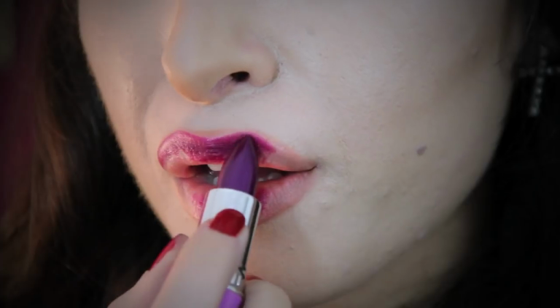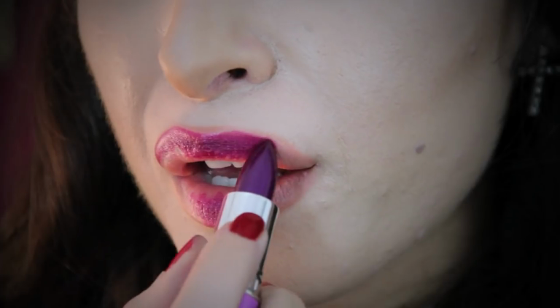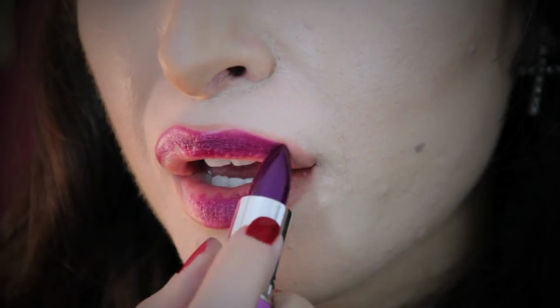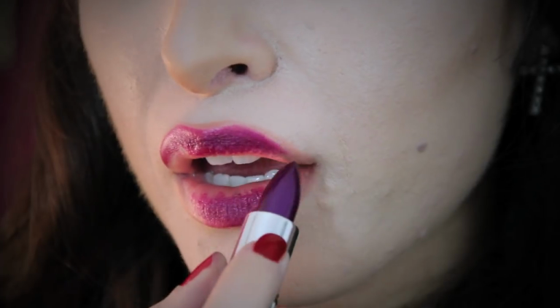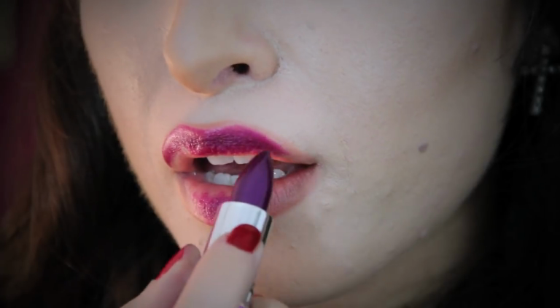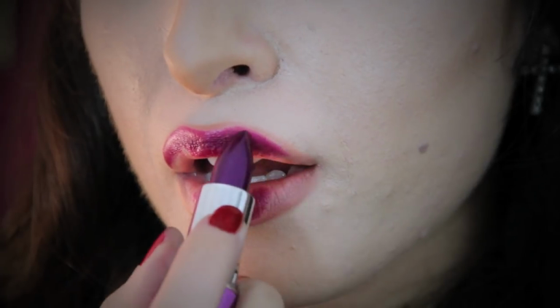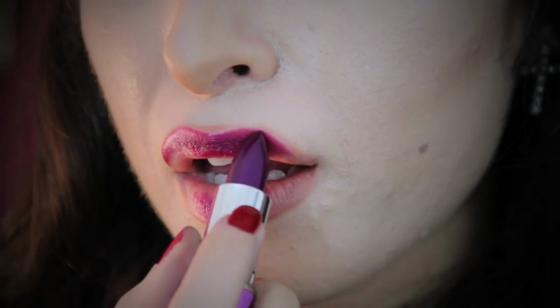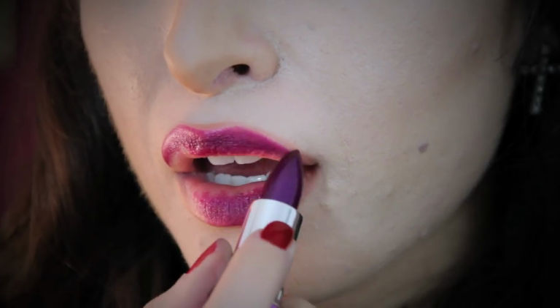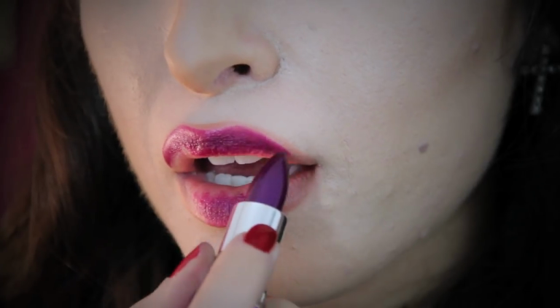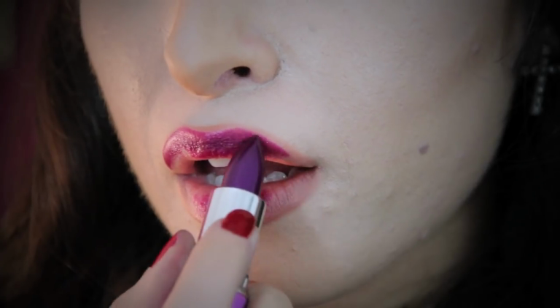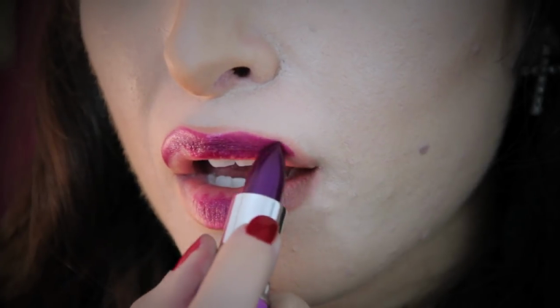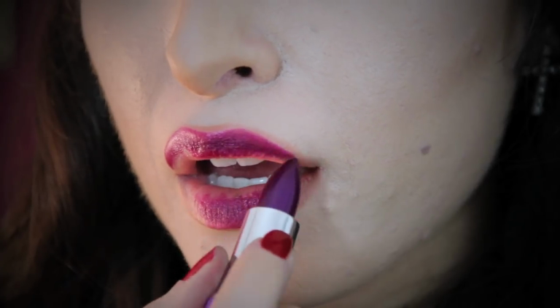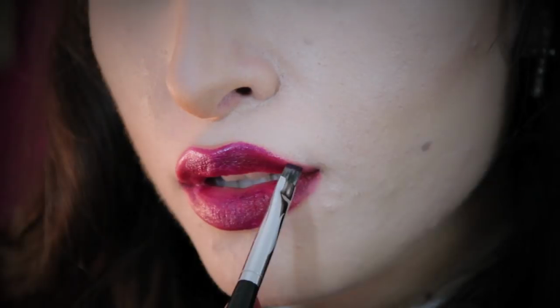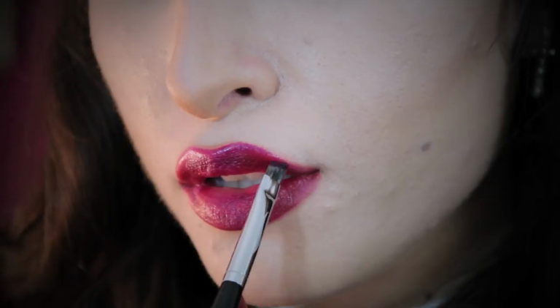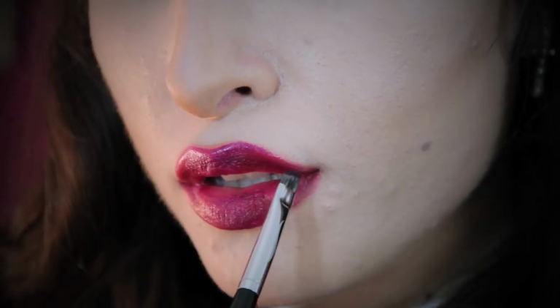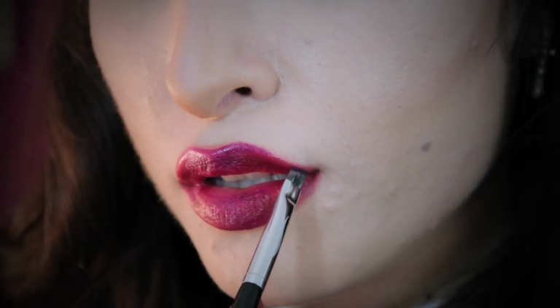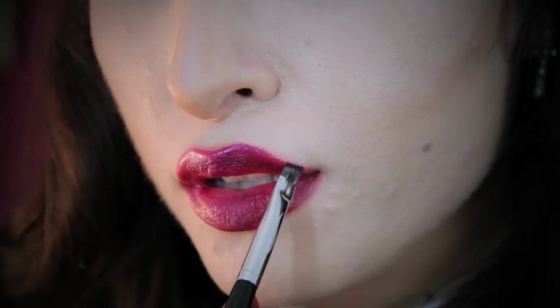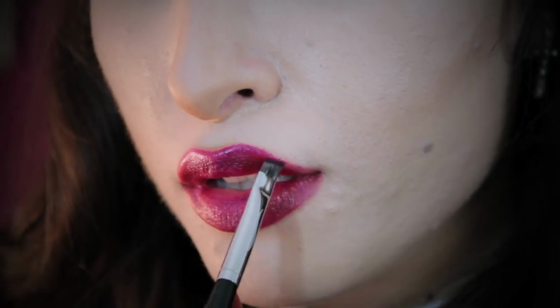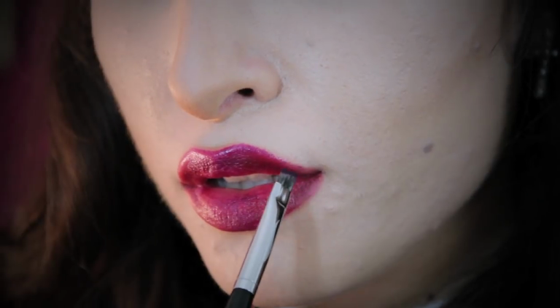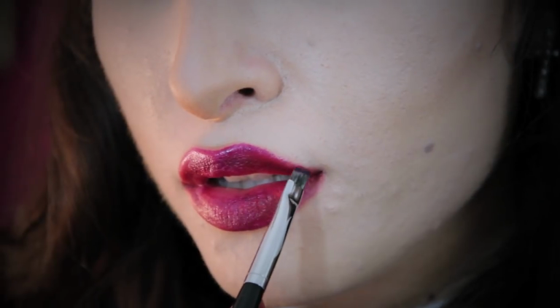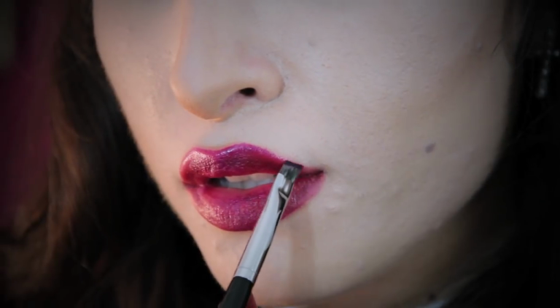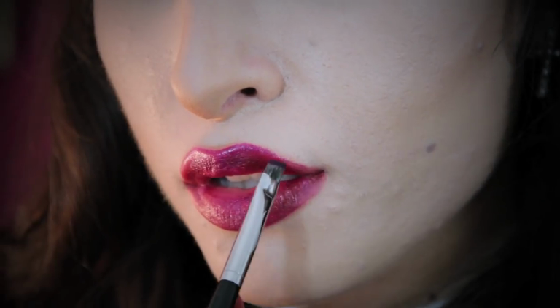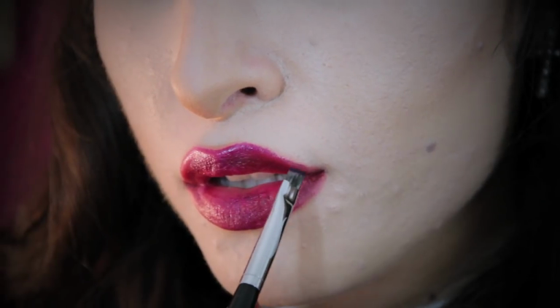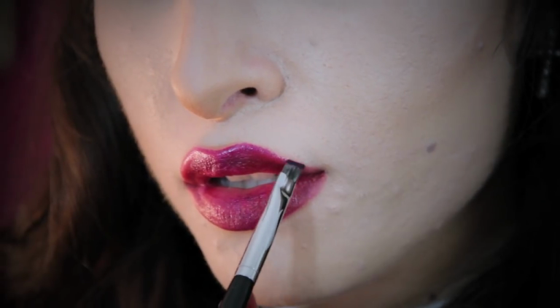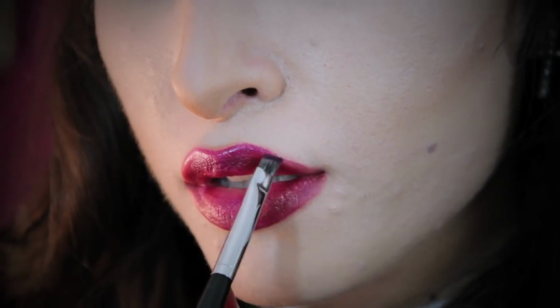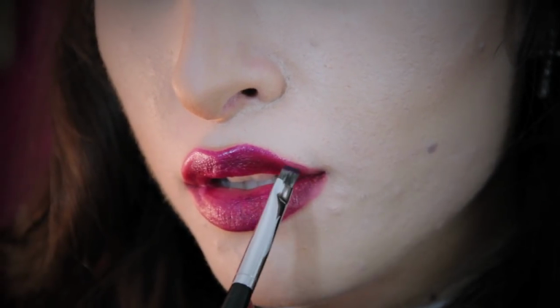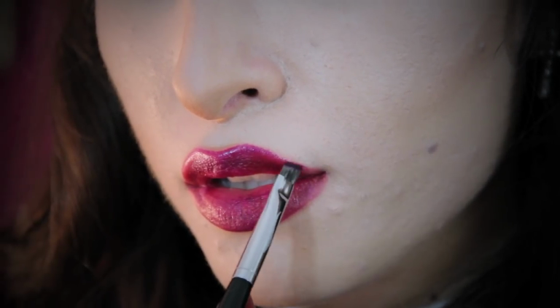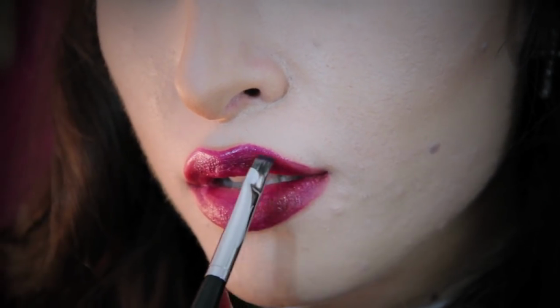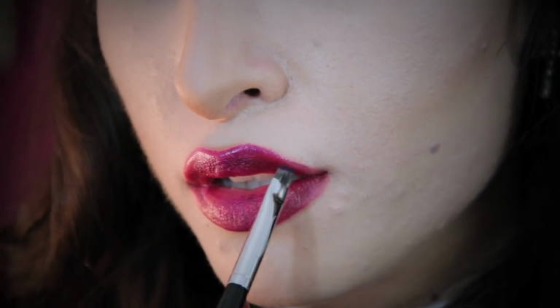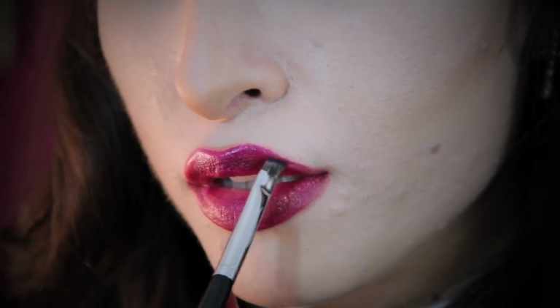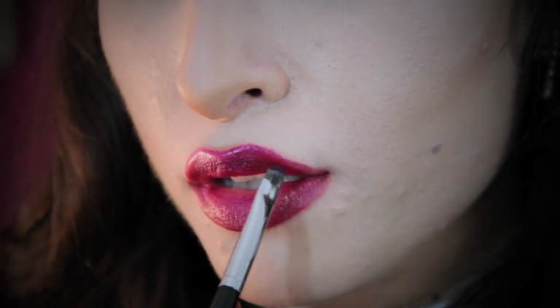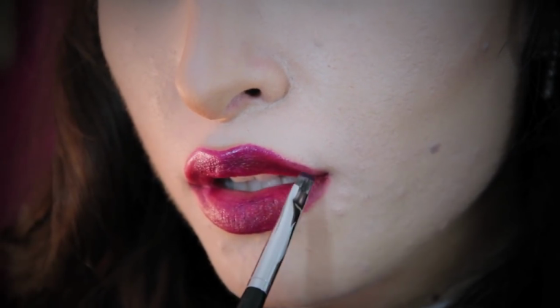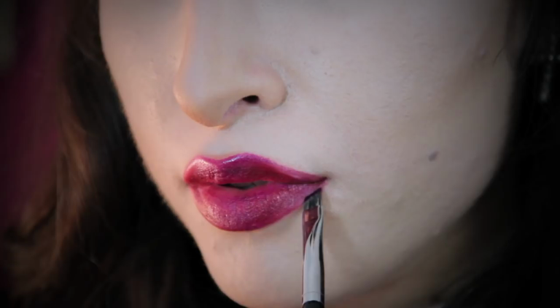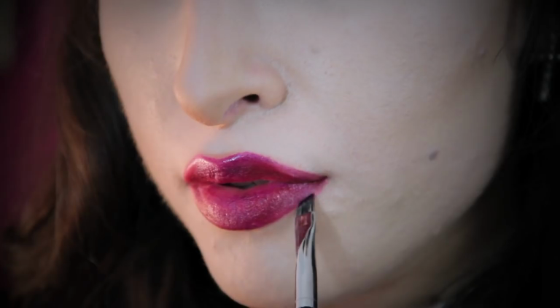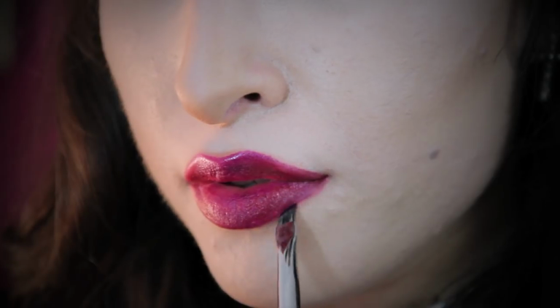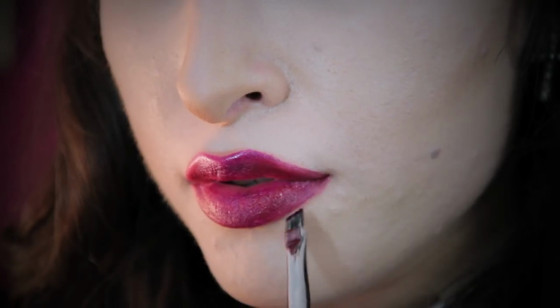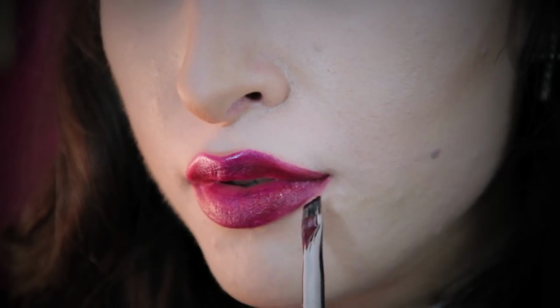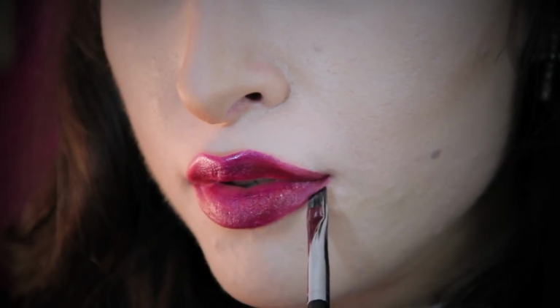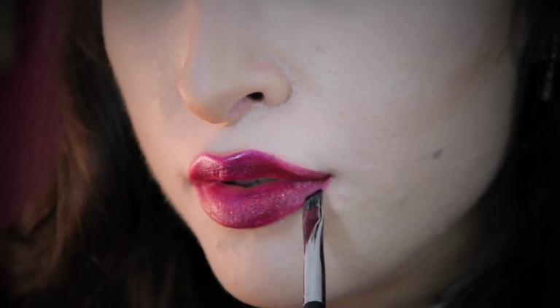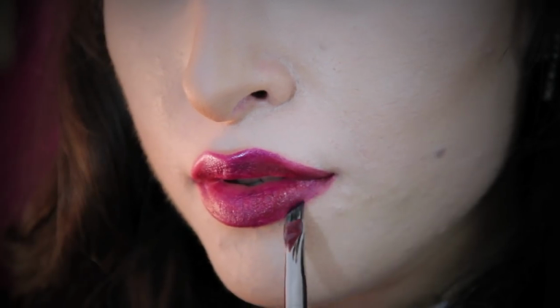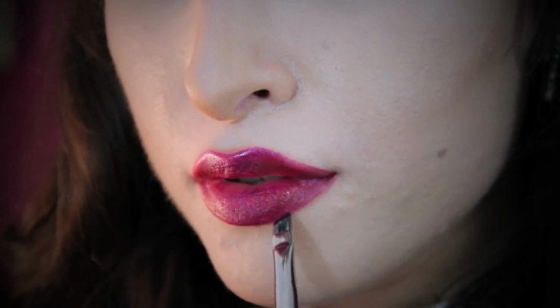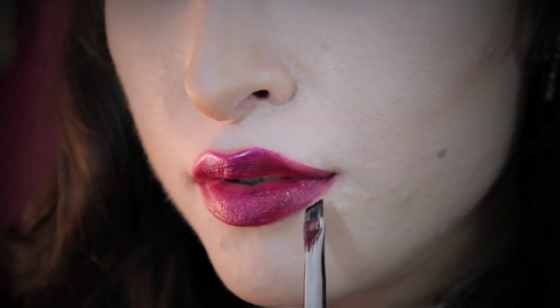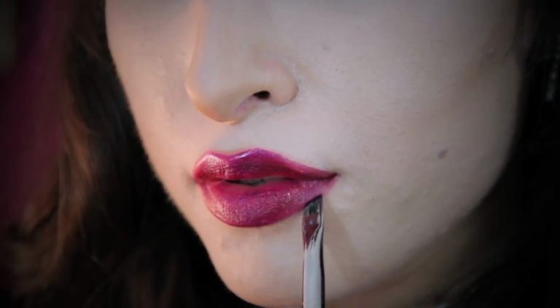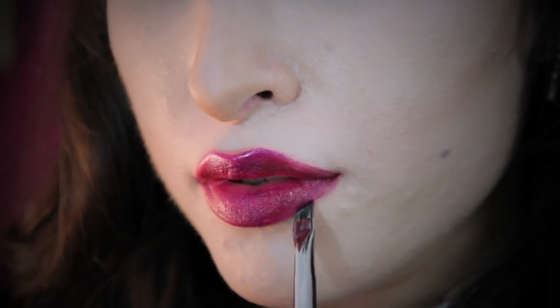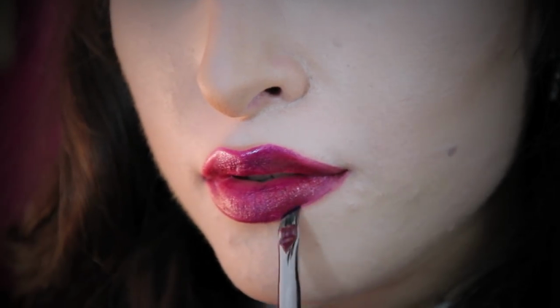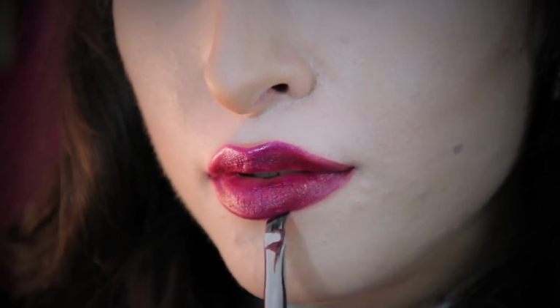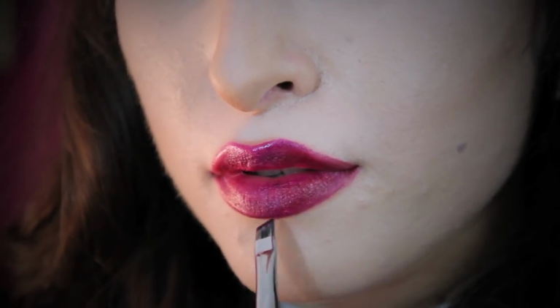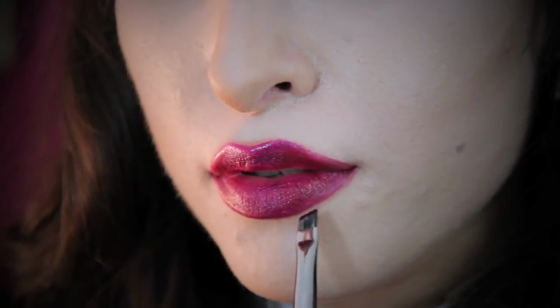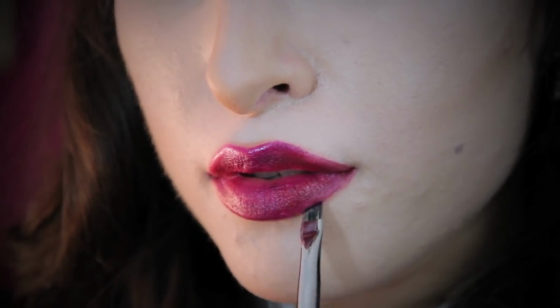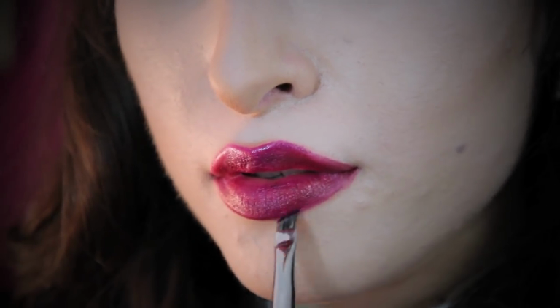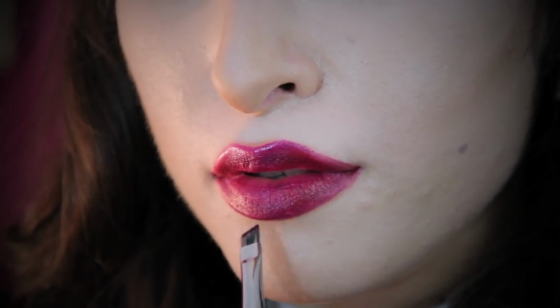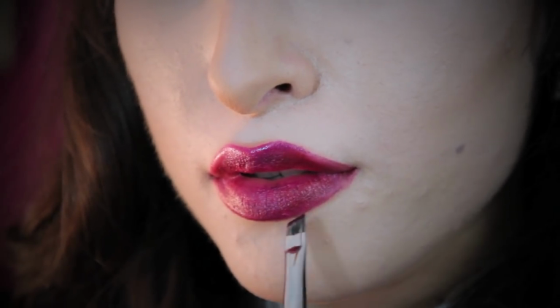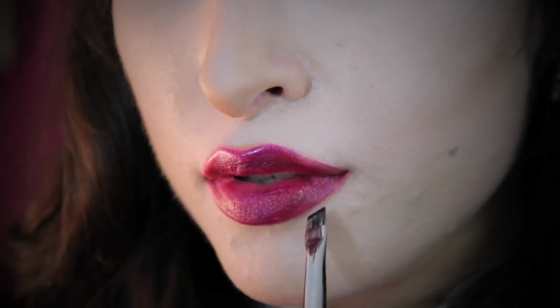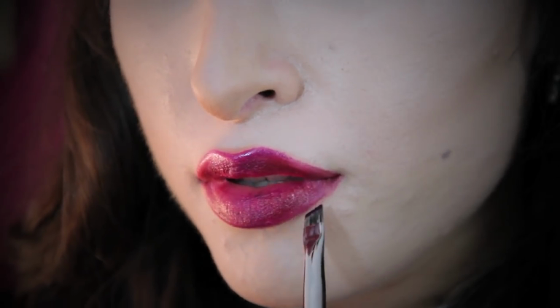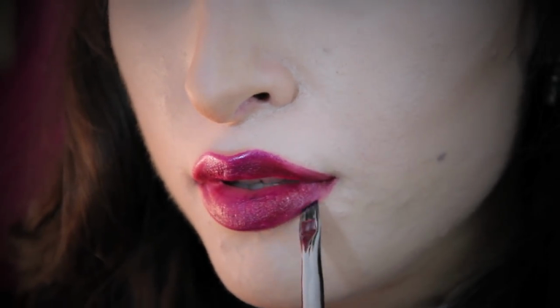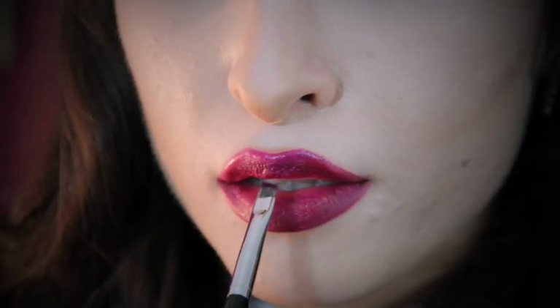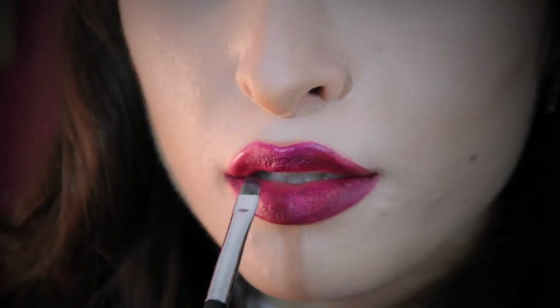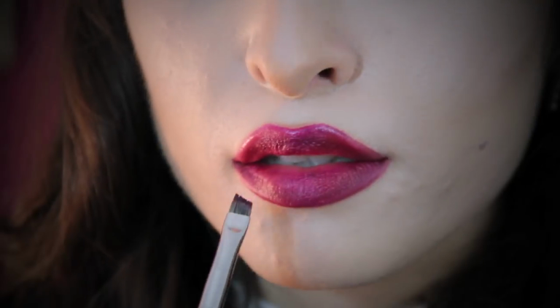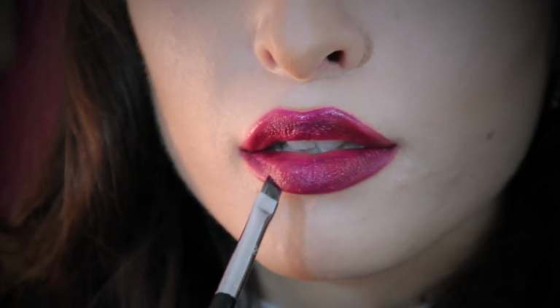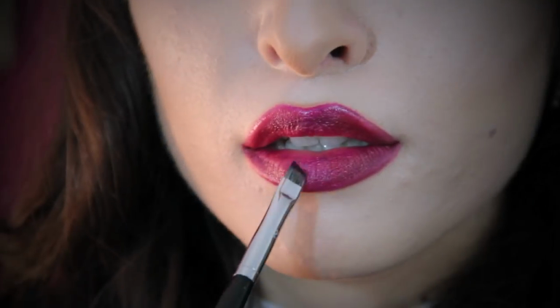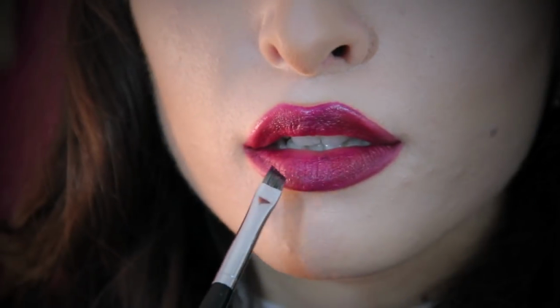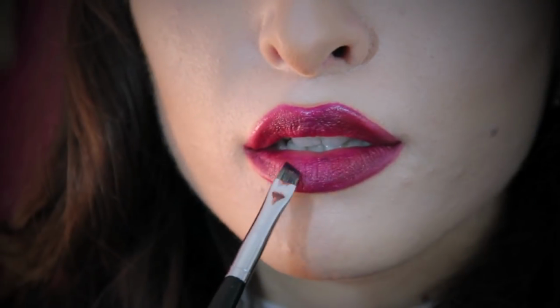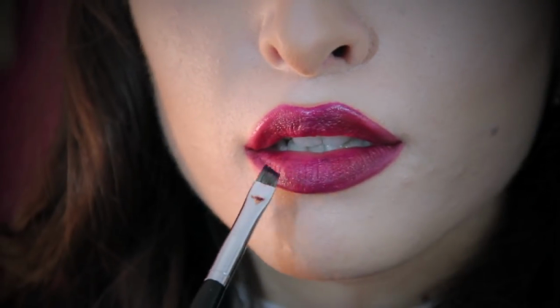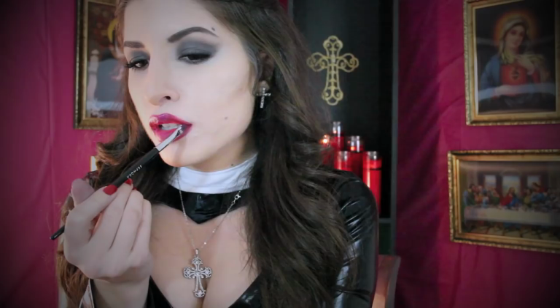I like to use an angled liner brush to paint on dark lipsticks. They are the perfect shape and give you much more control than a standard lip brush.